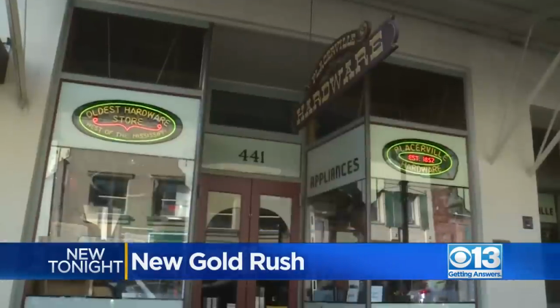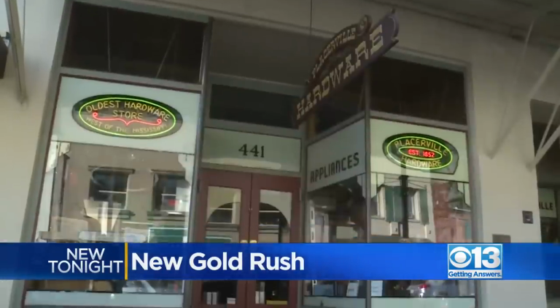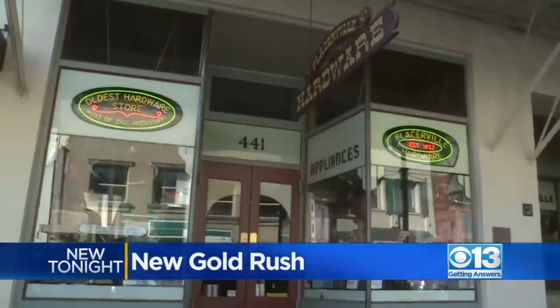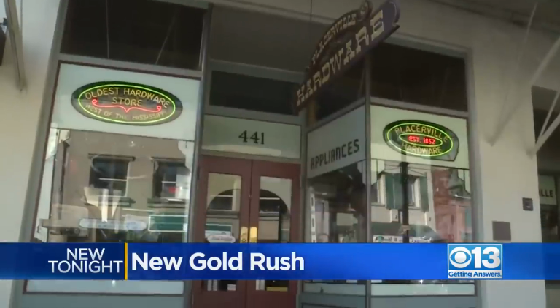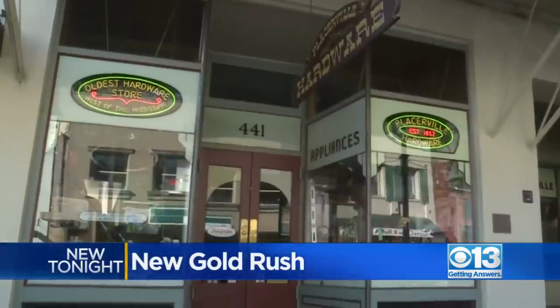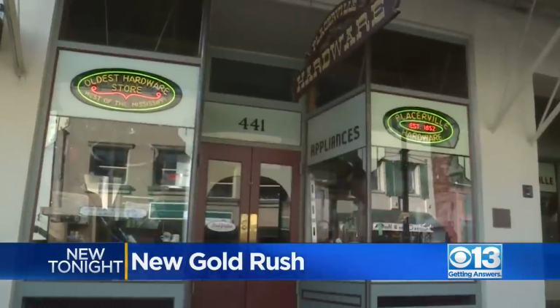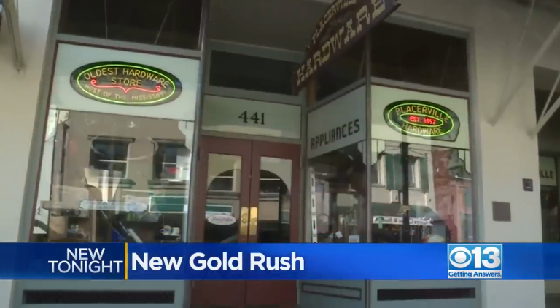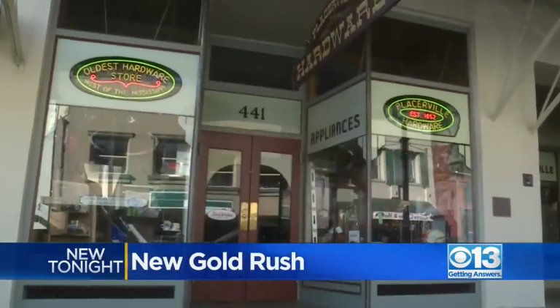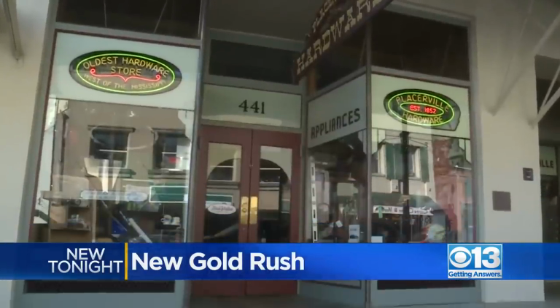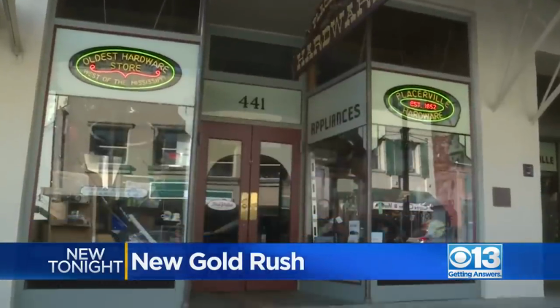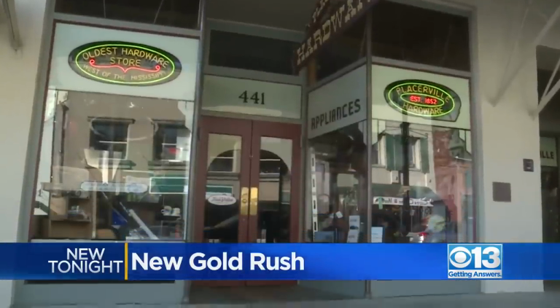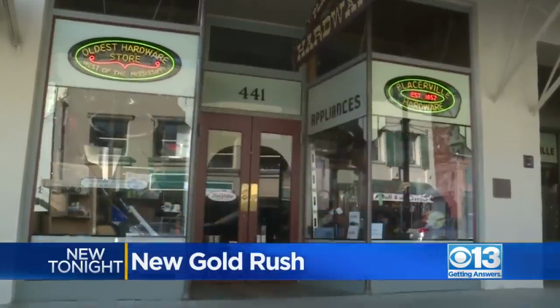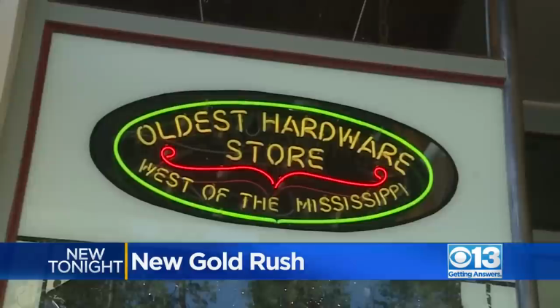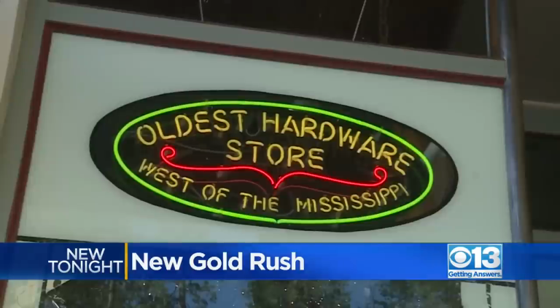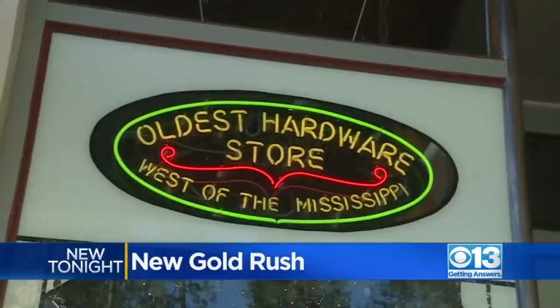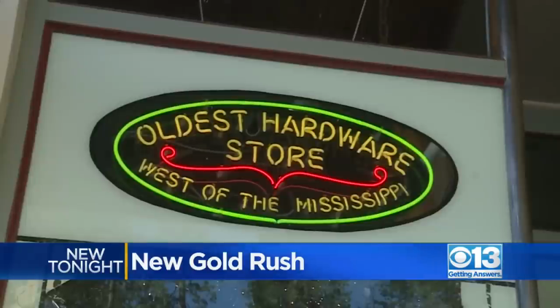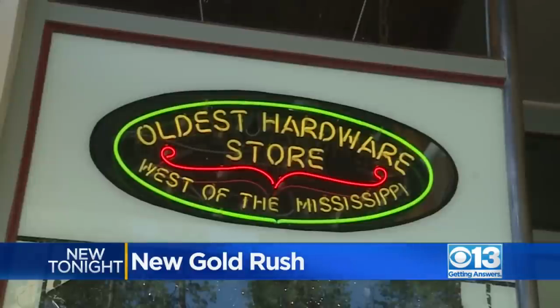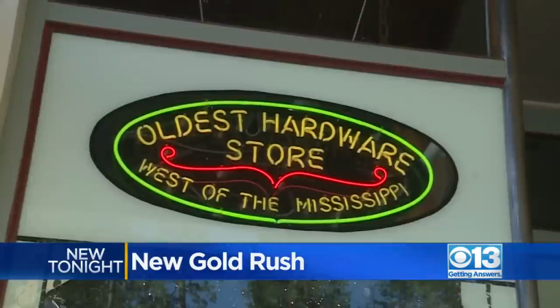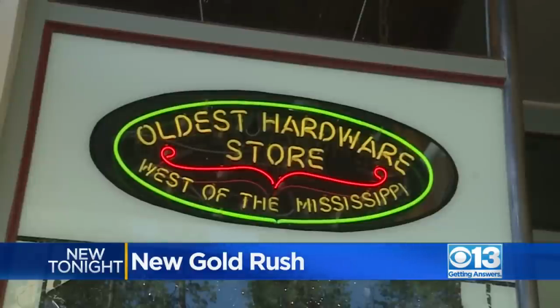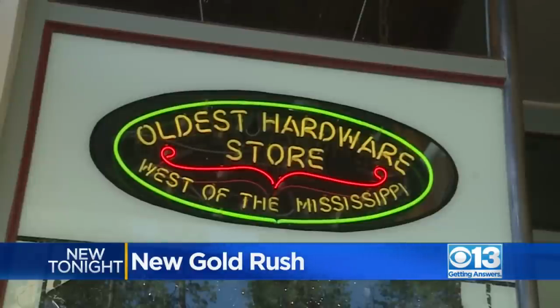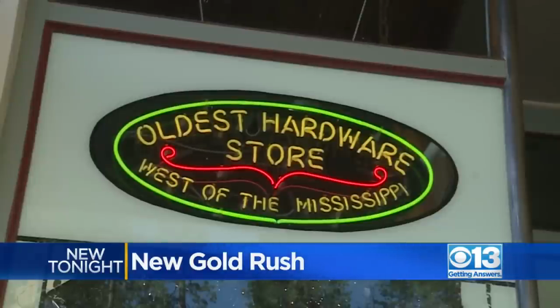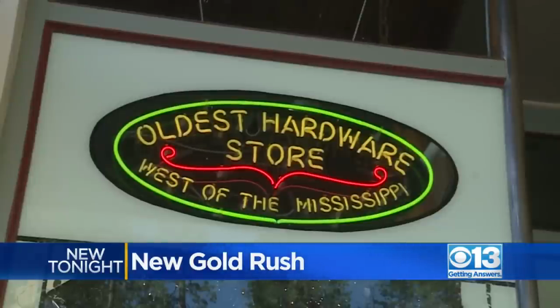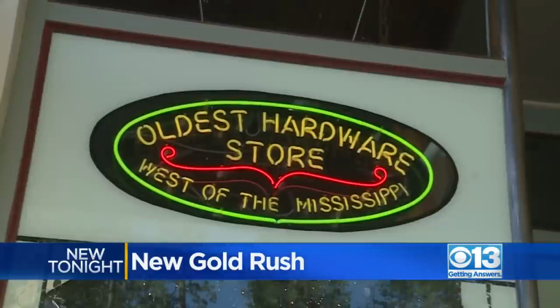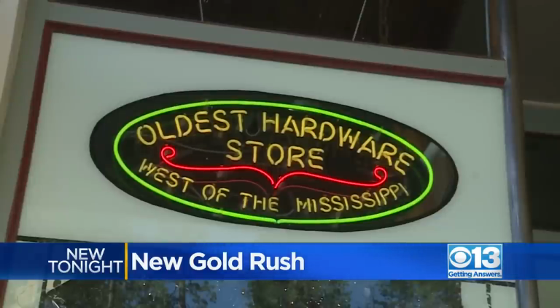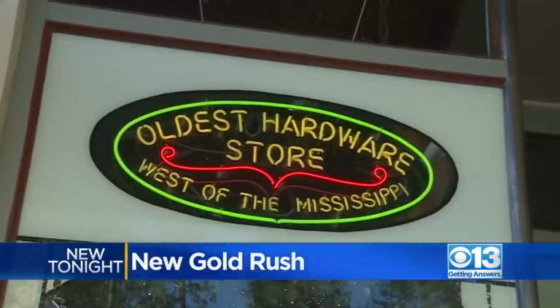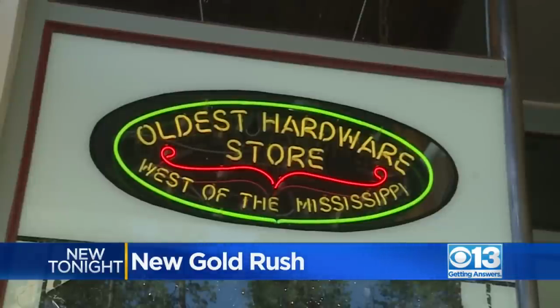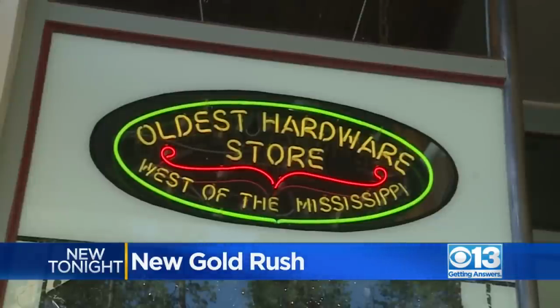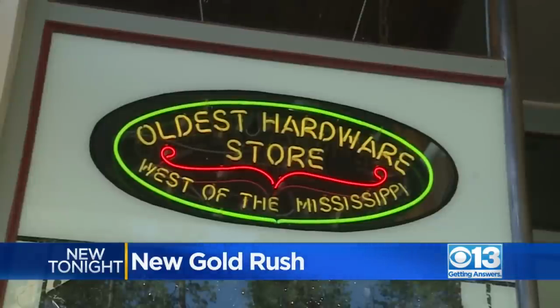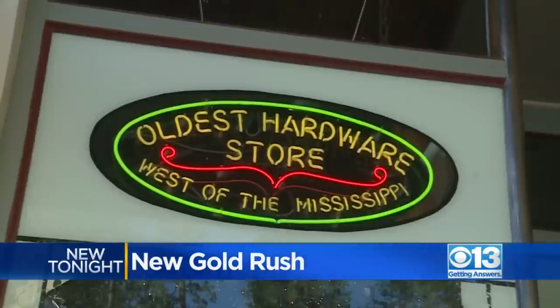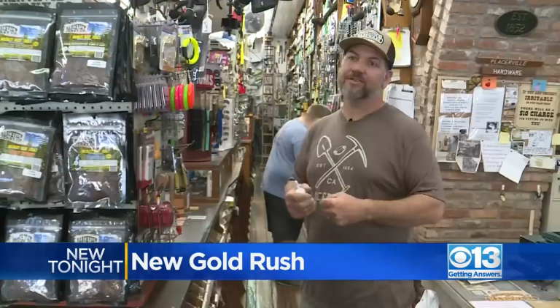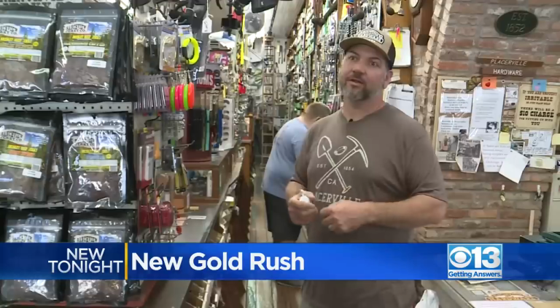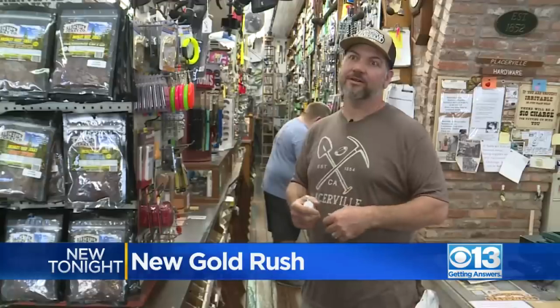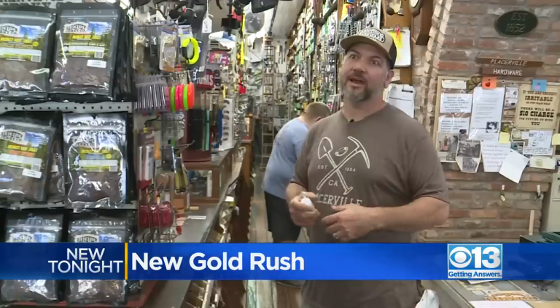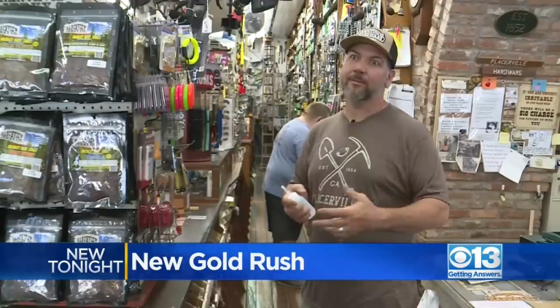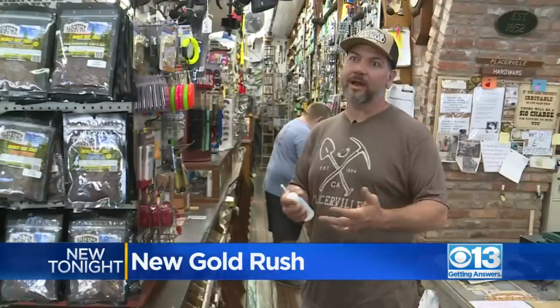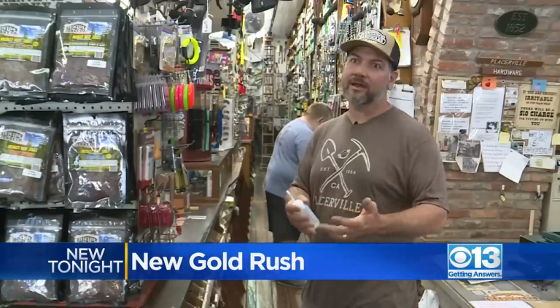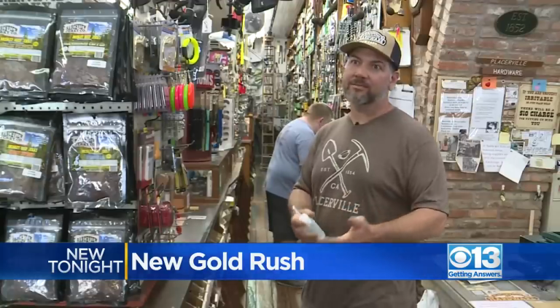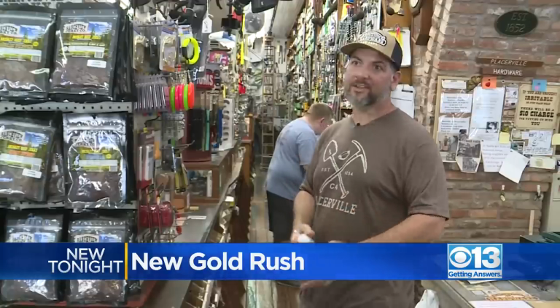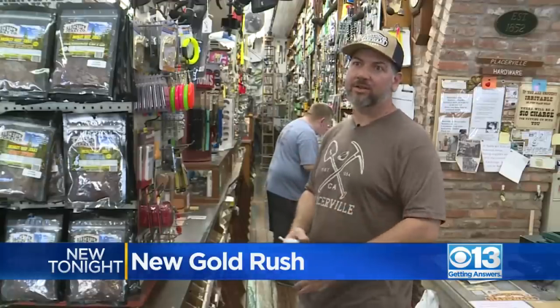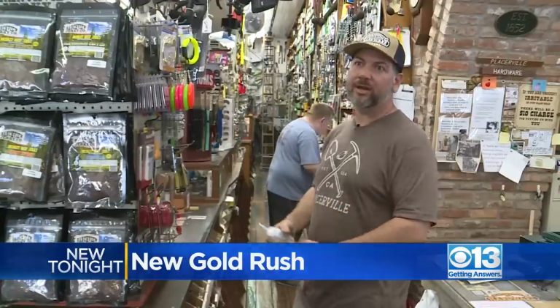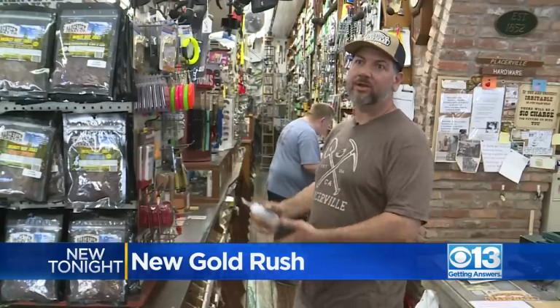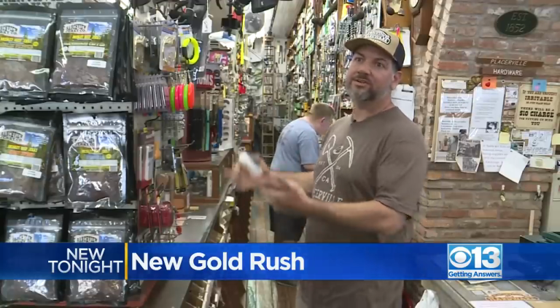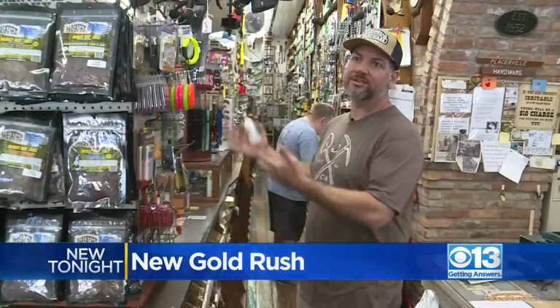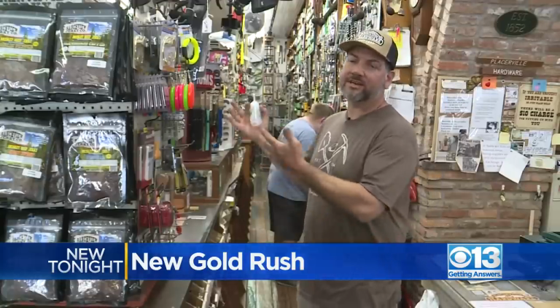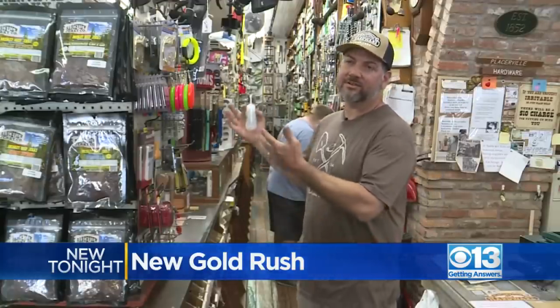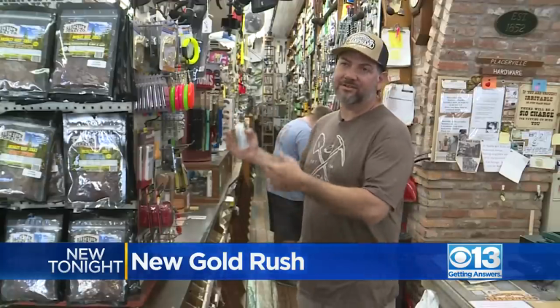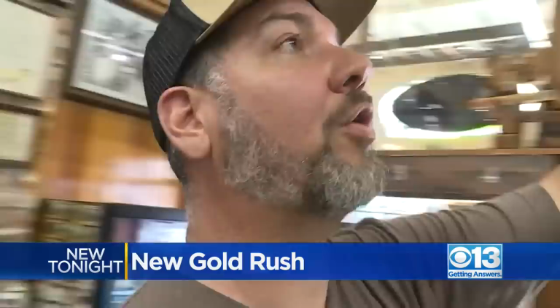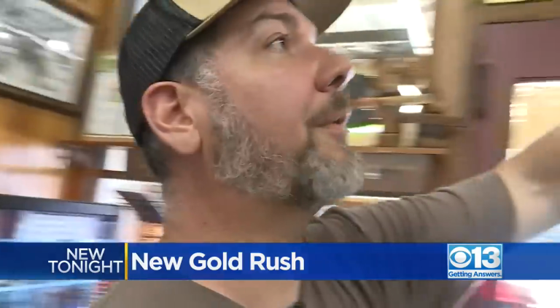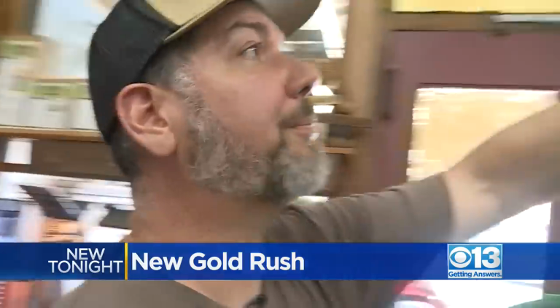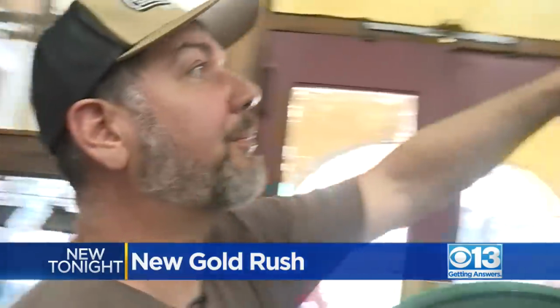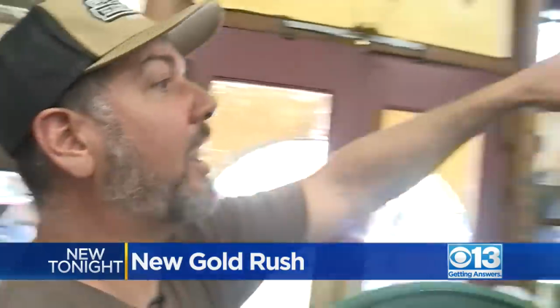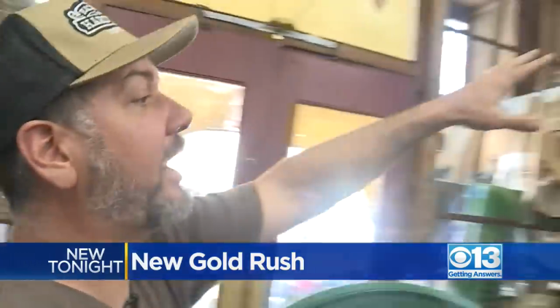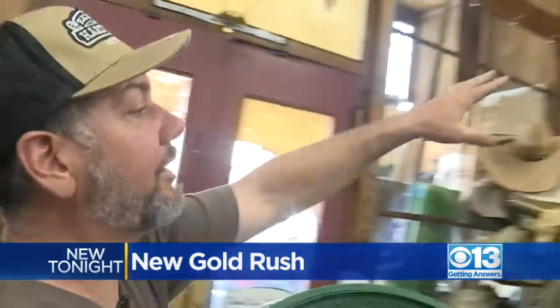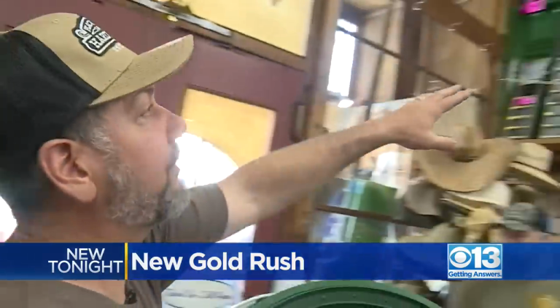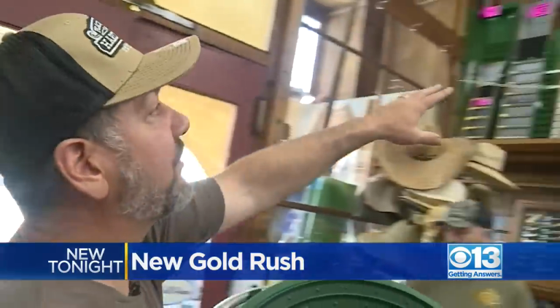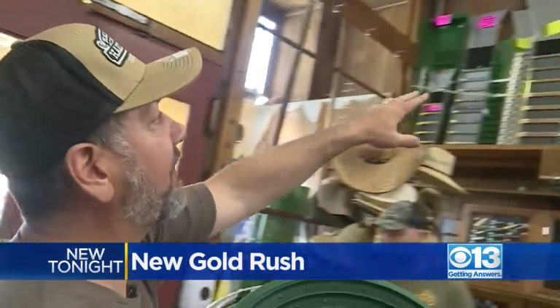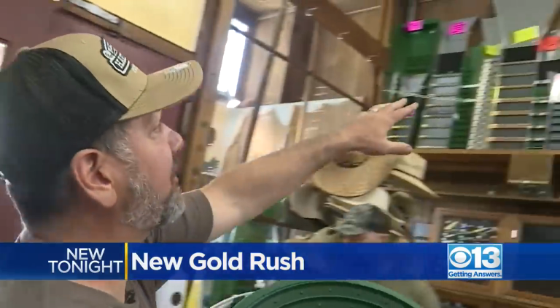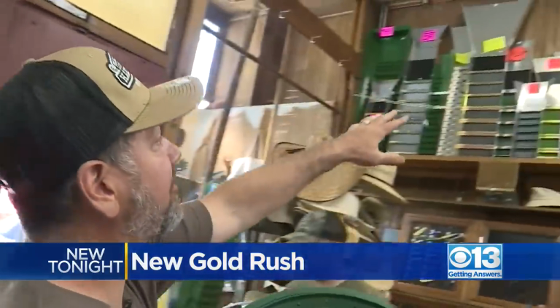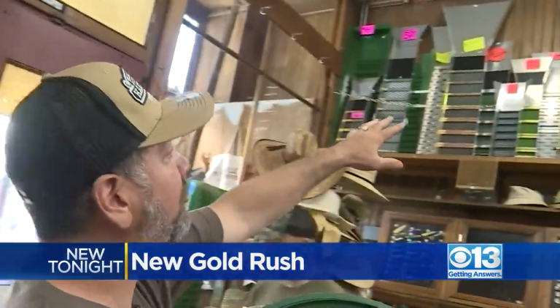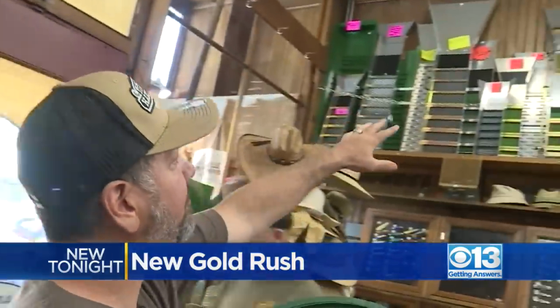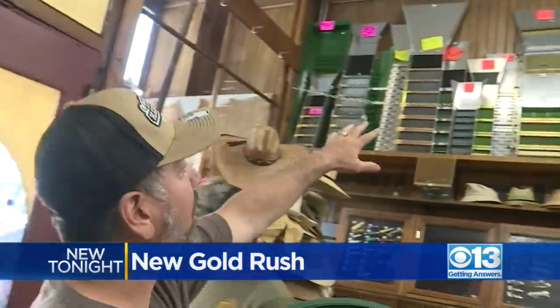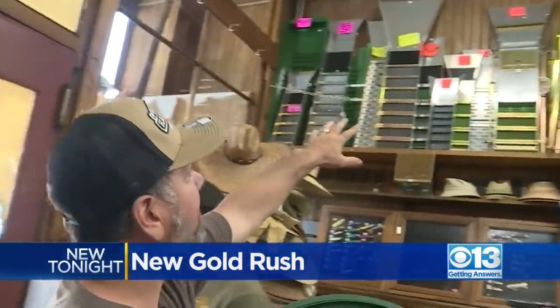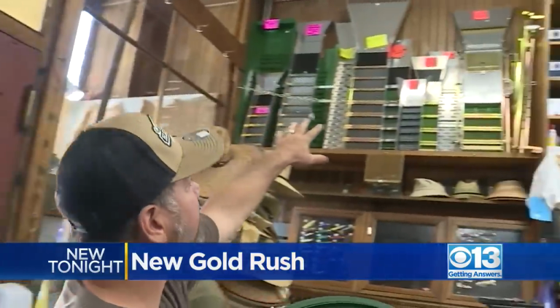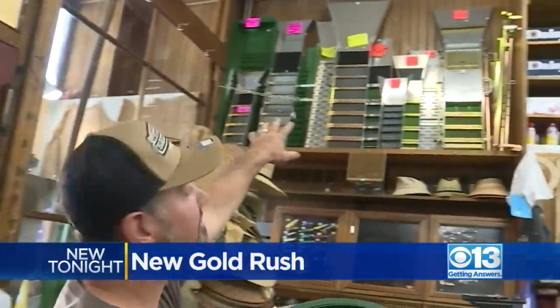The store is in the heart of gold country. So now instead of selling dynamite, I'm selling metal detectors. Up high, we've got the sluice boxes.